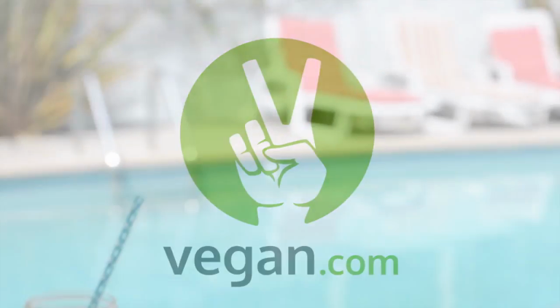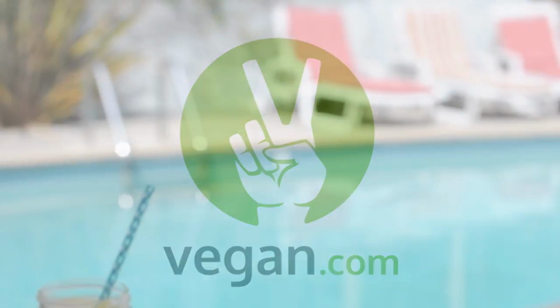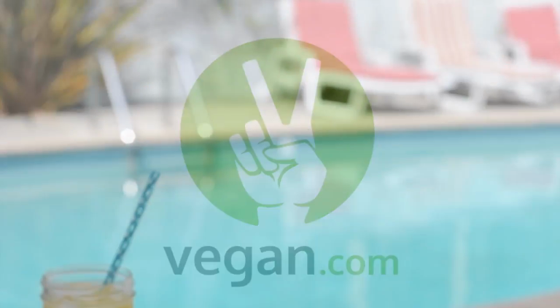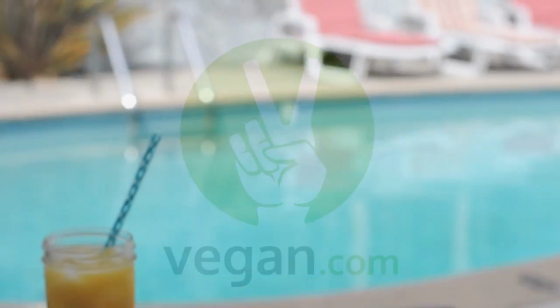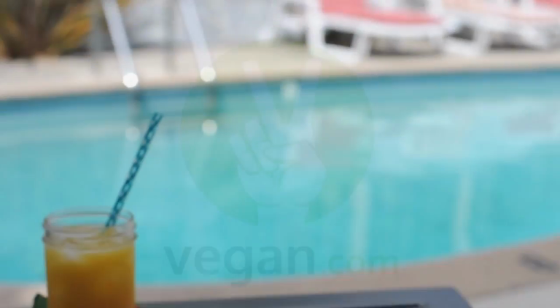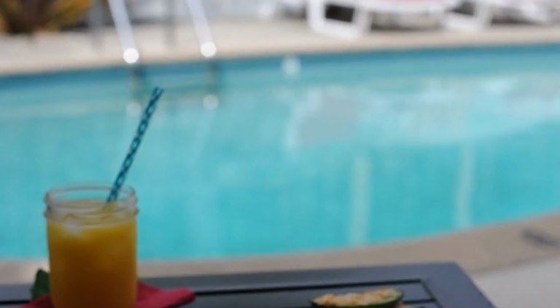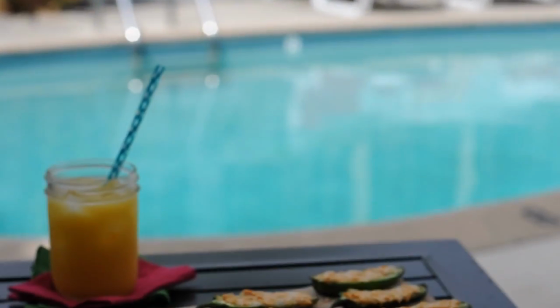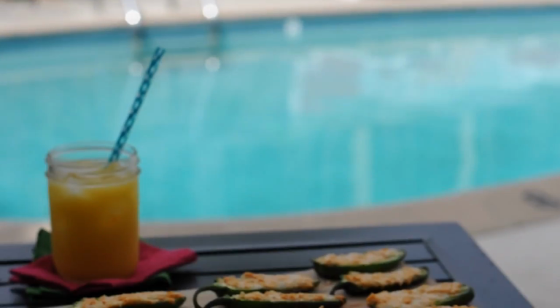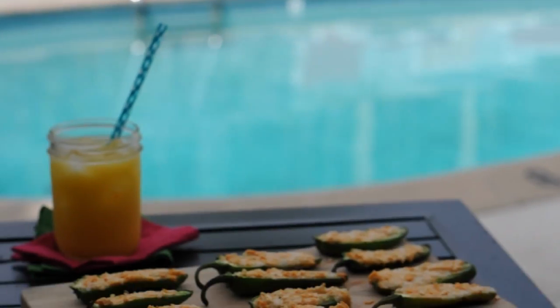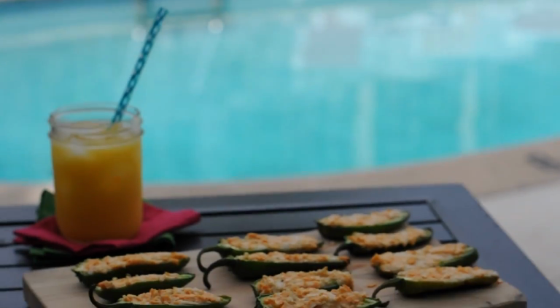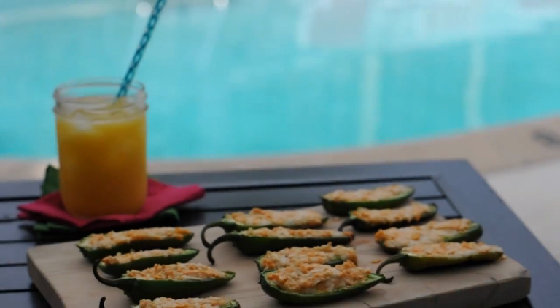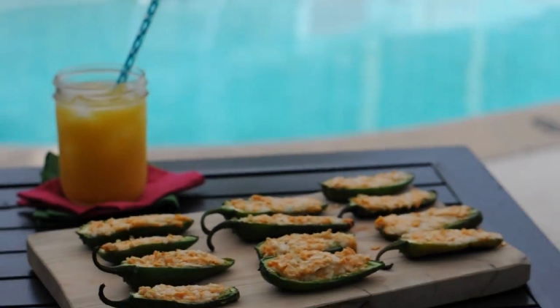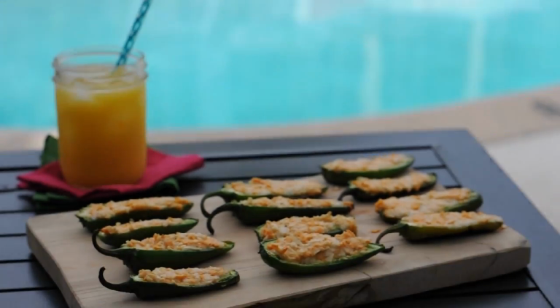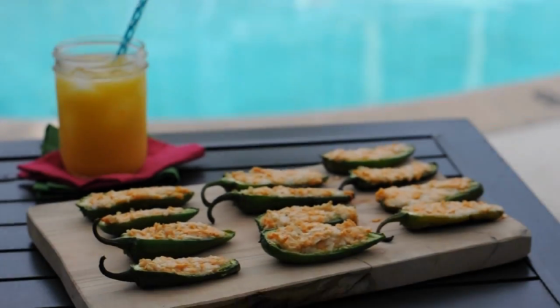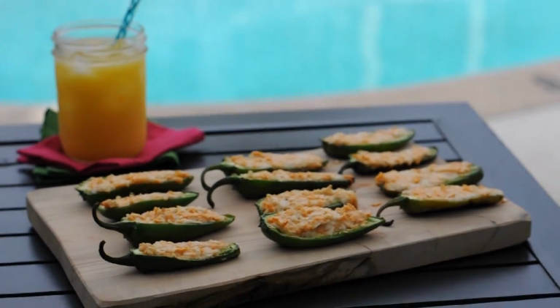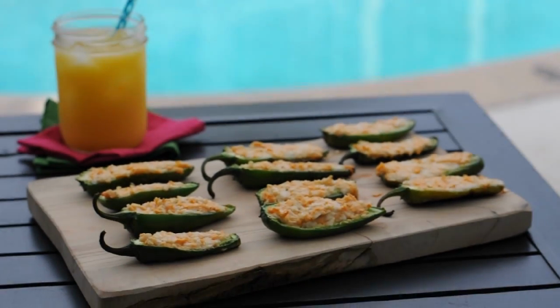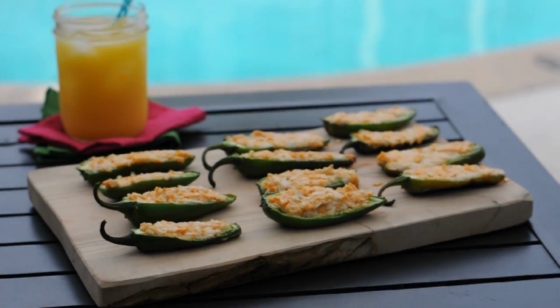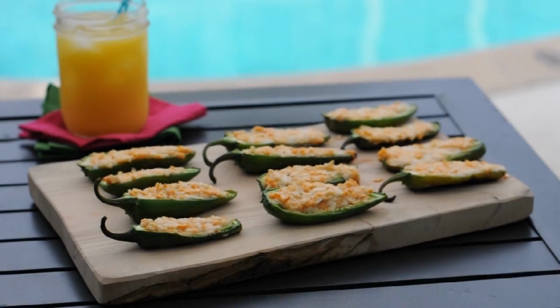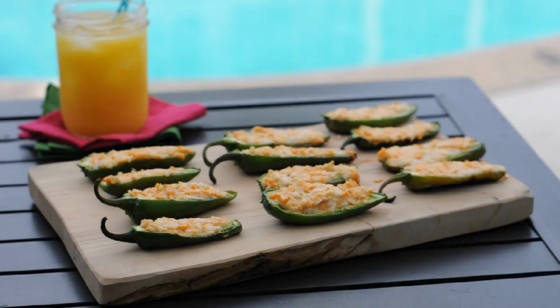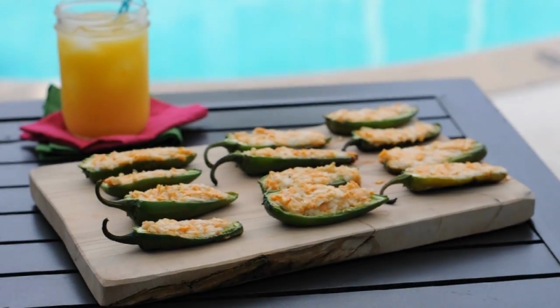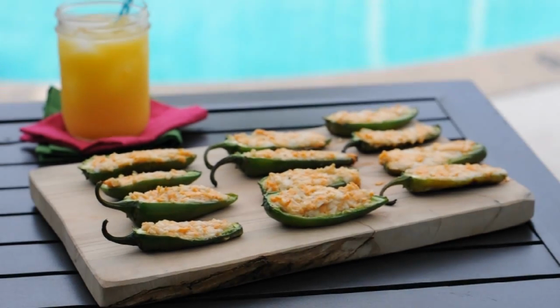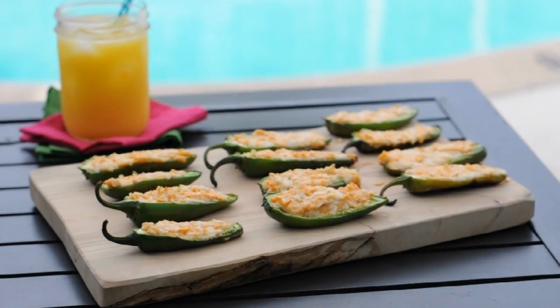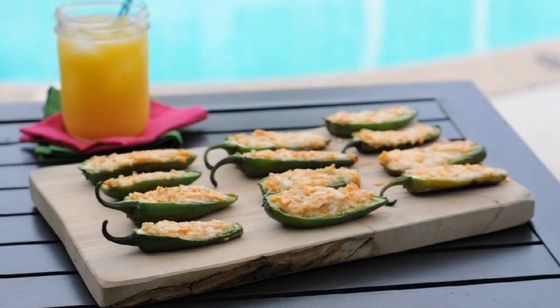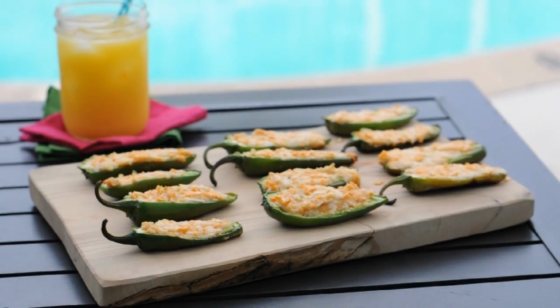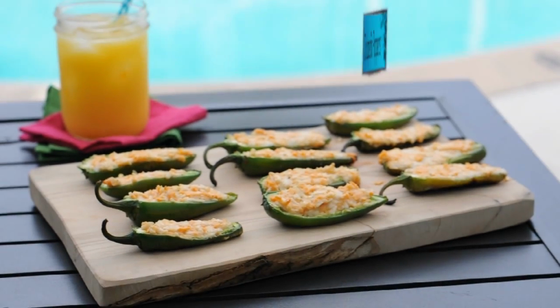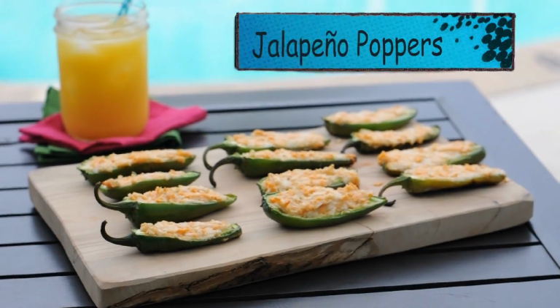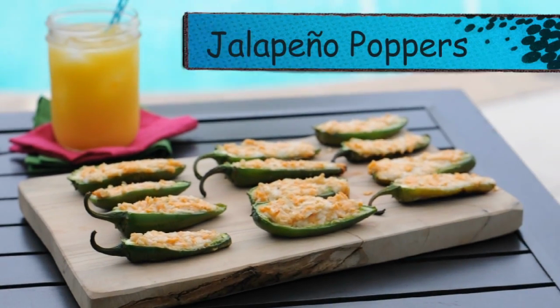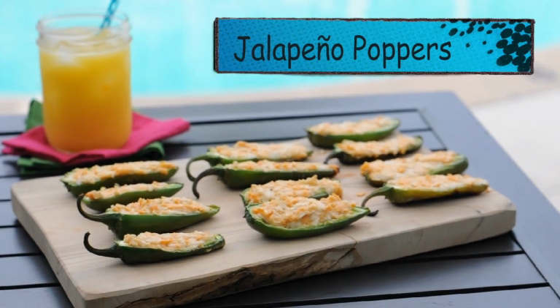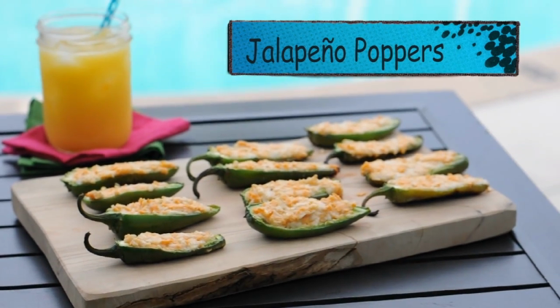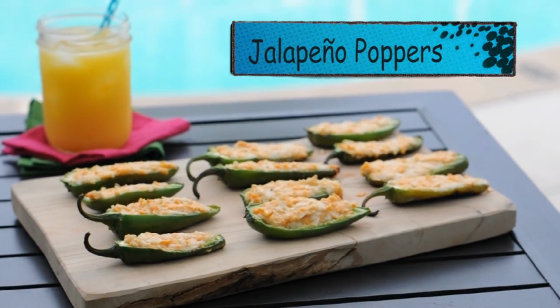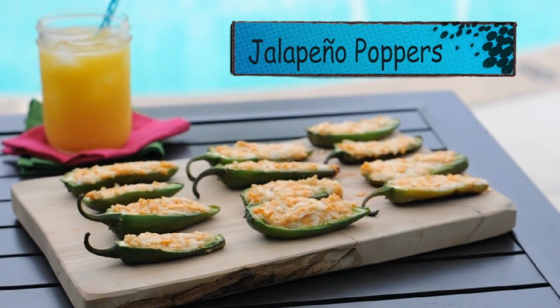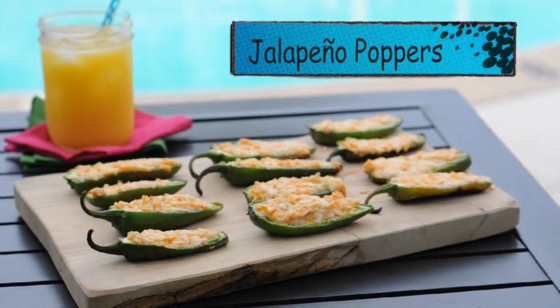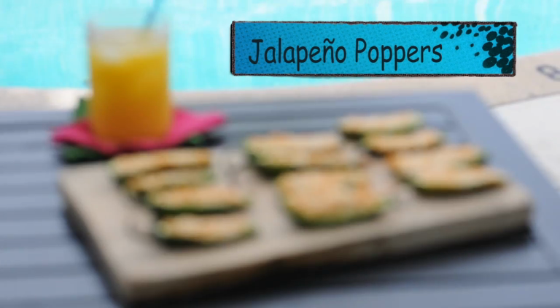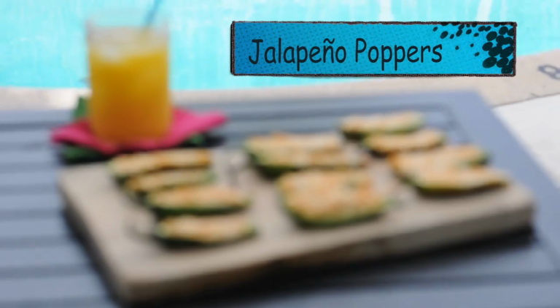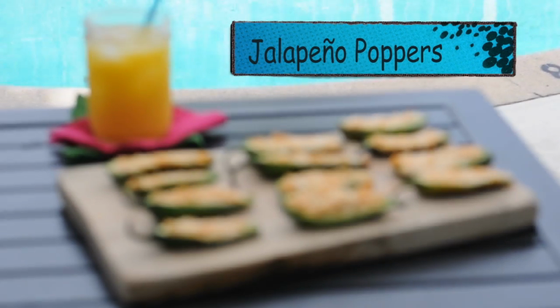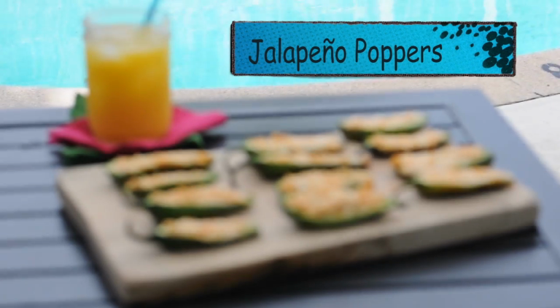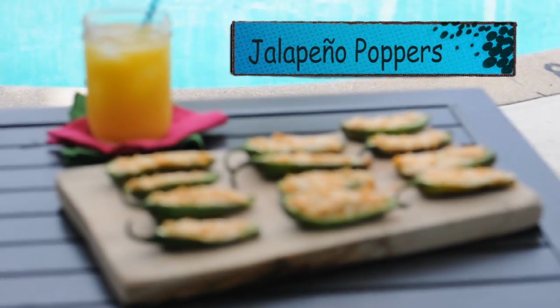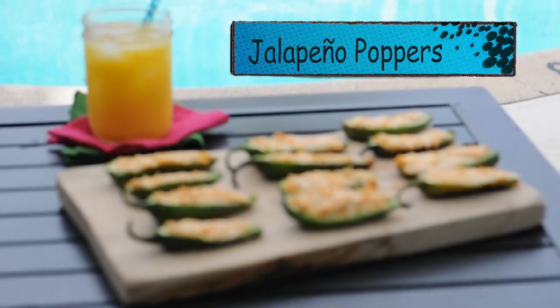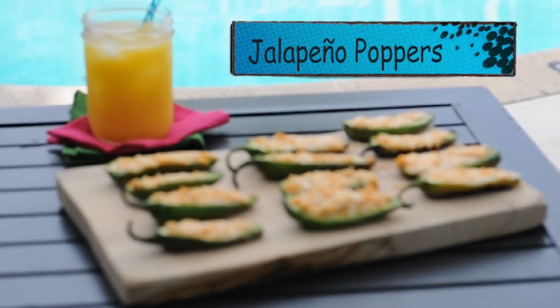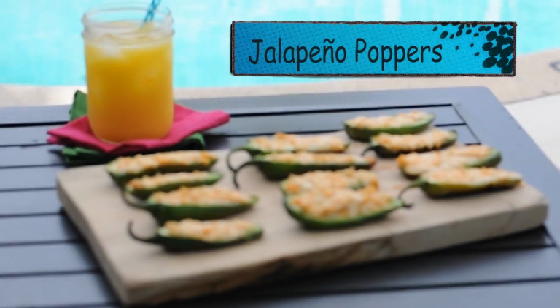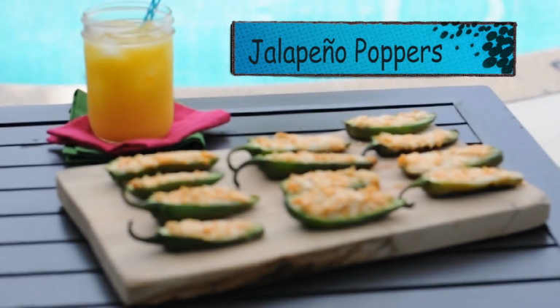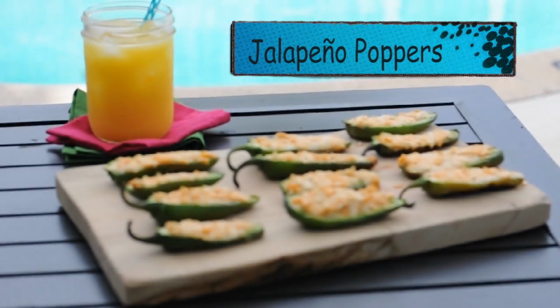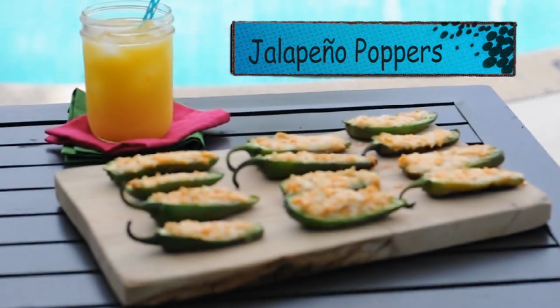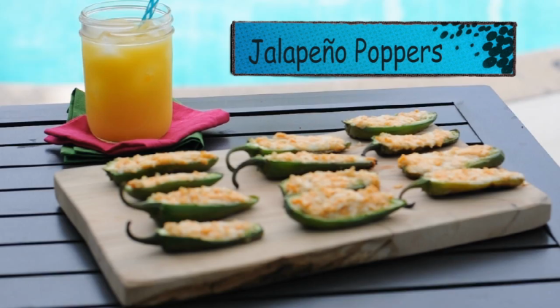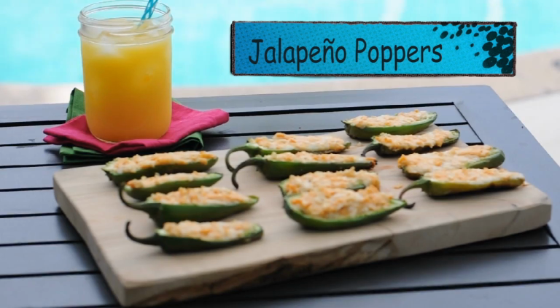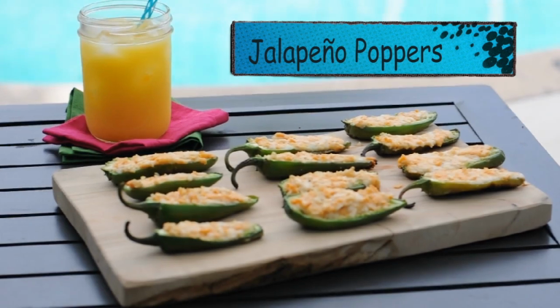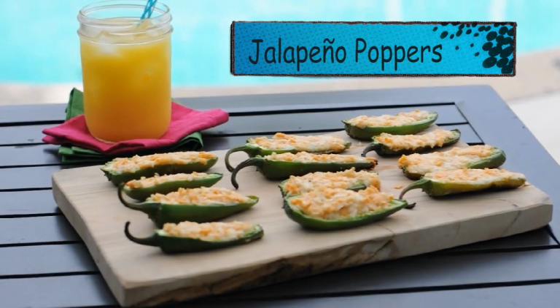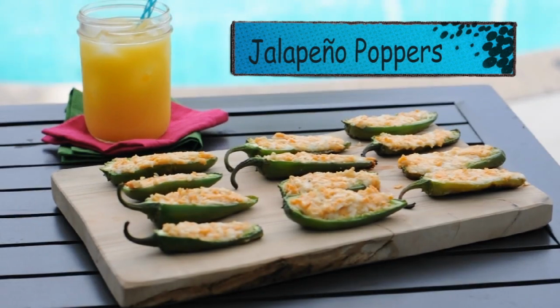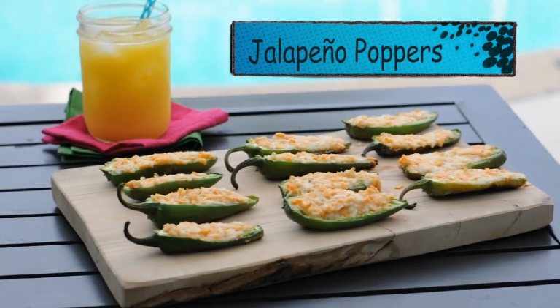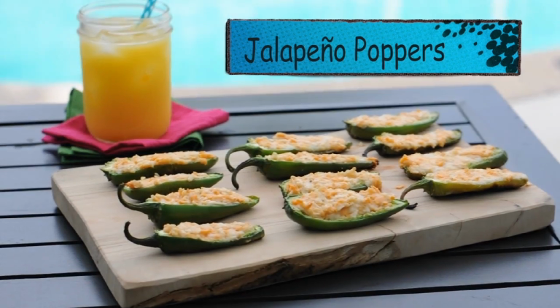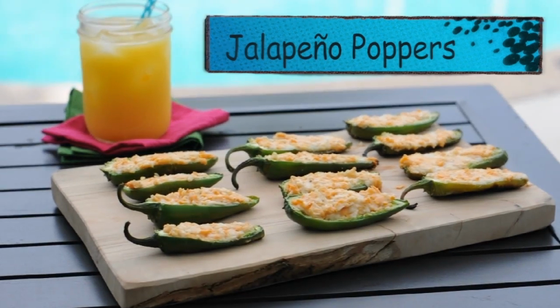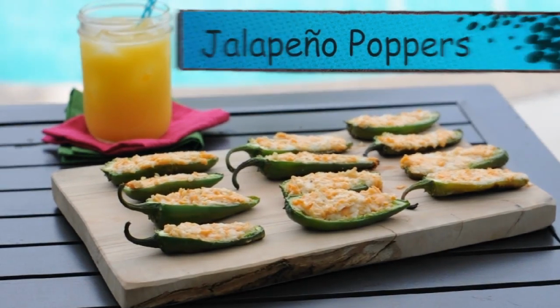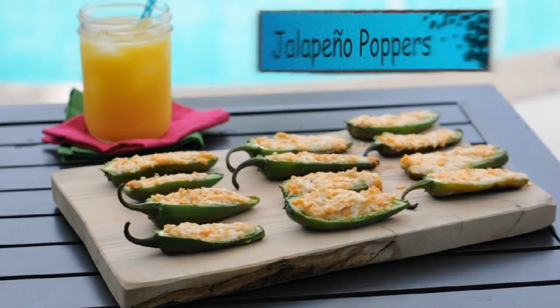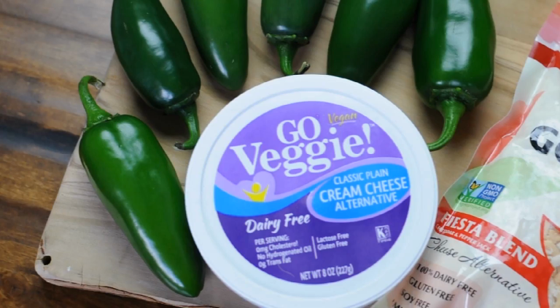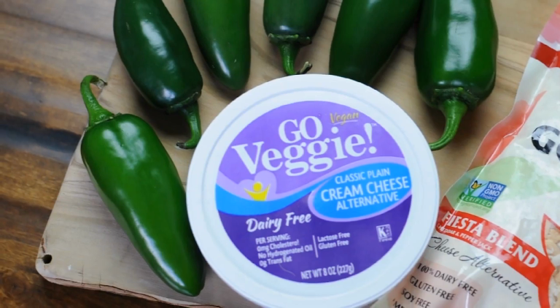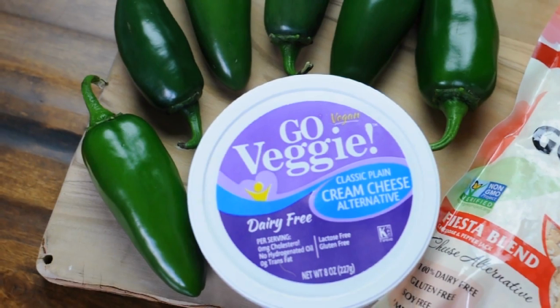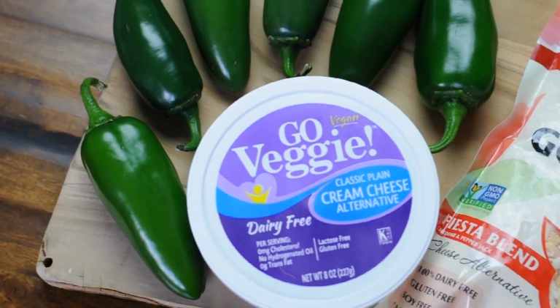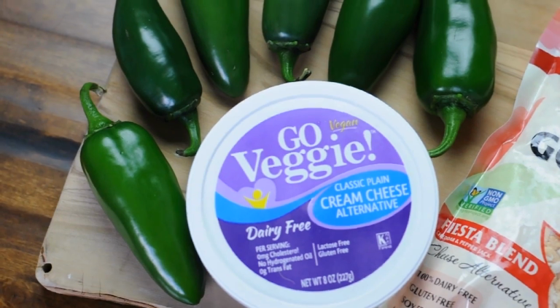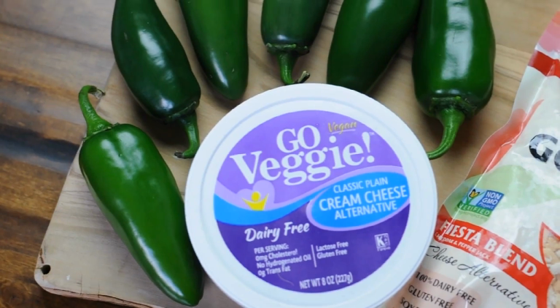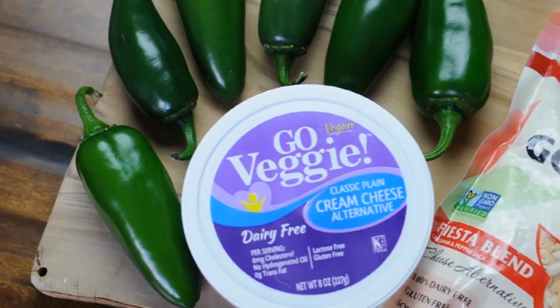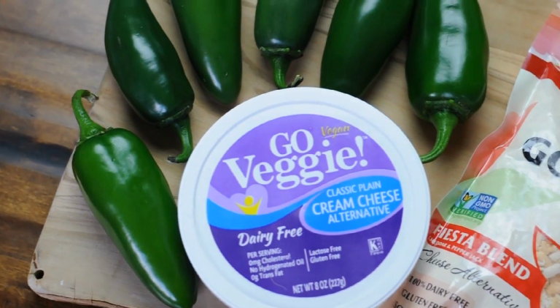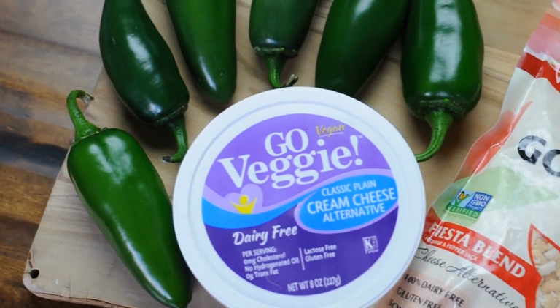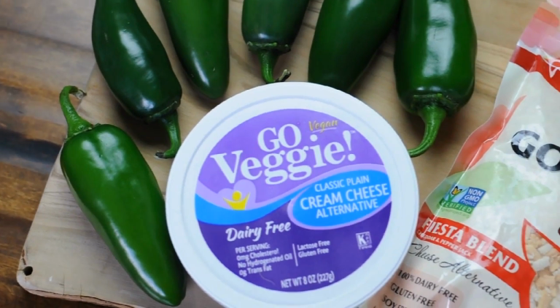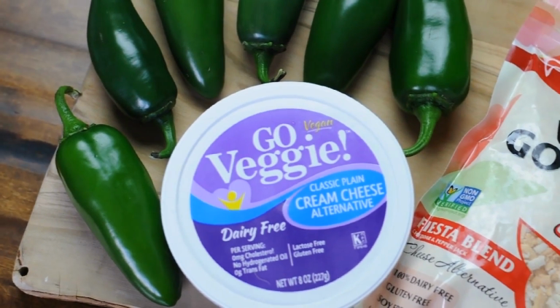Hi everyone! This is Michelle for vegan.com and today I'm sharing with you my favorite recipe for vegan jalapeño poppers.